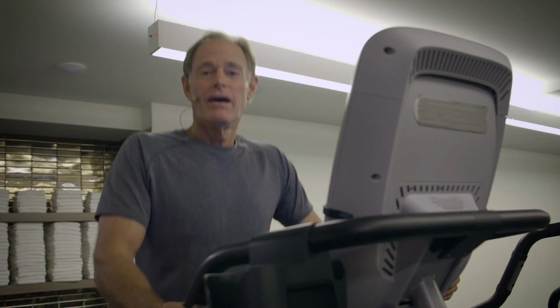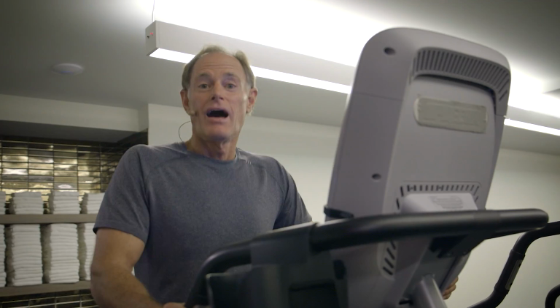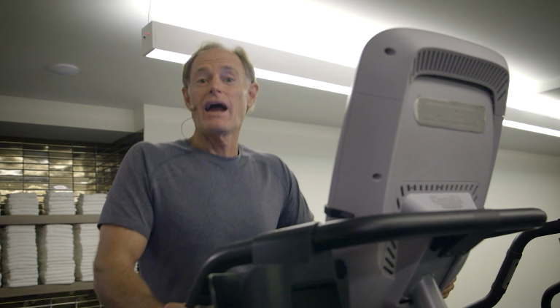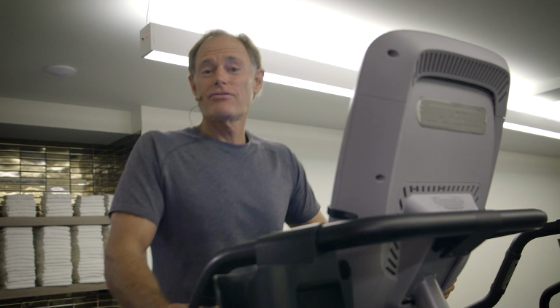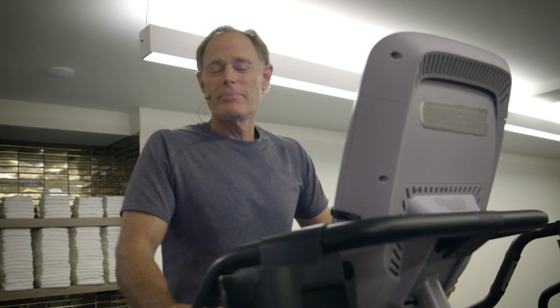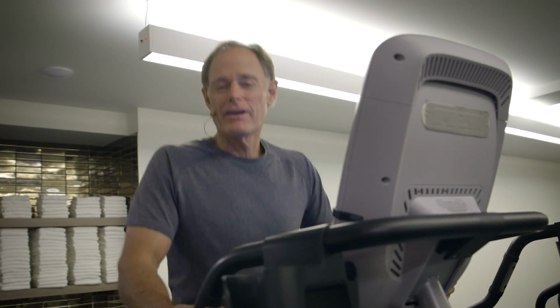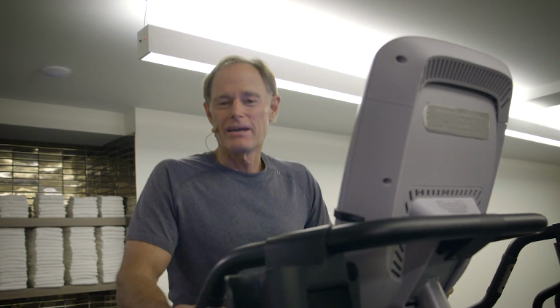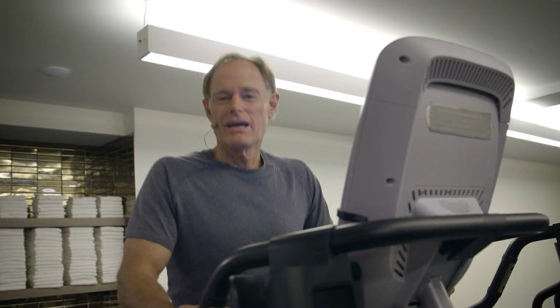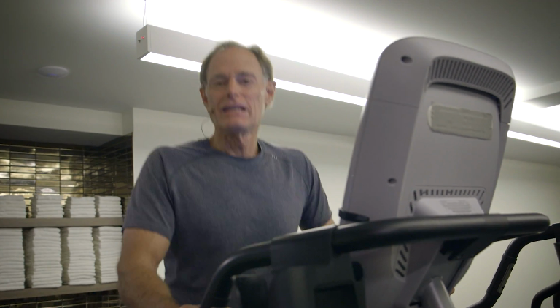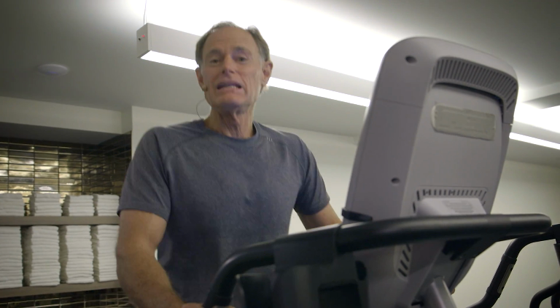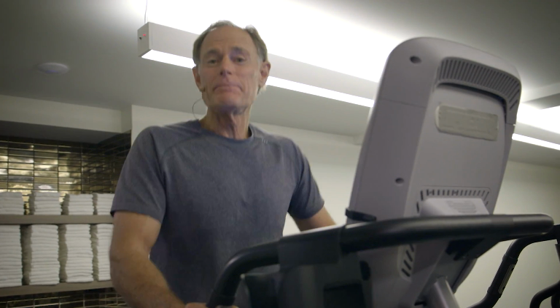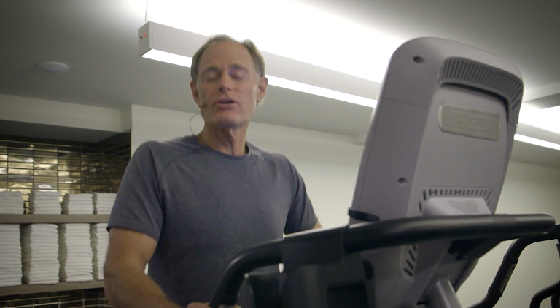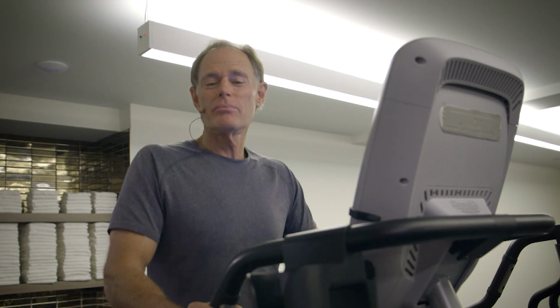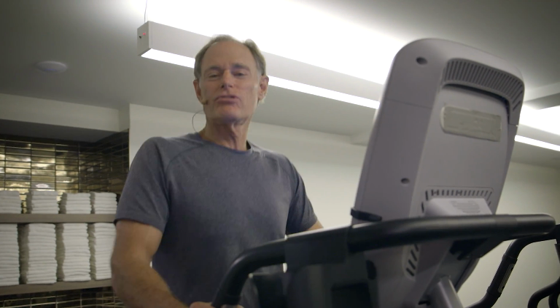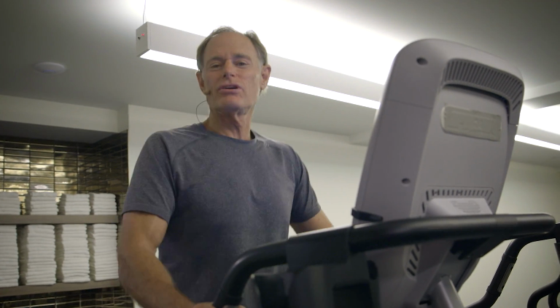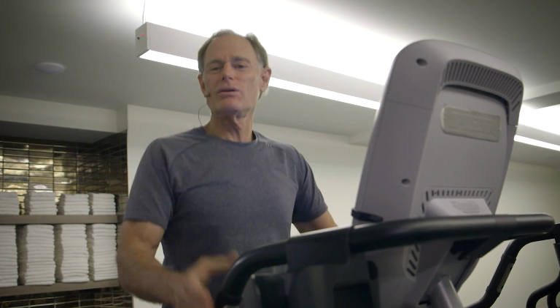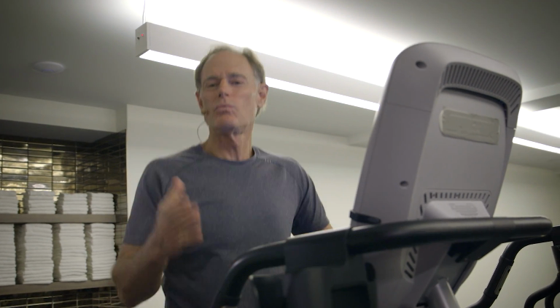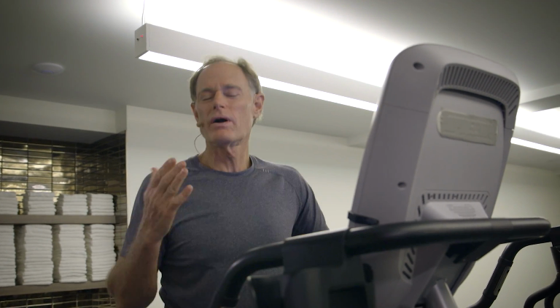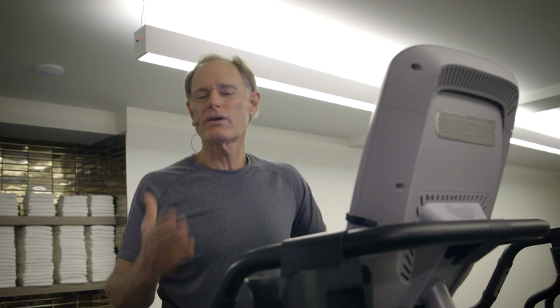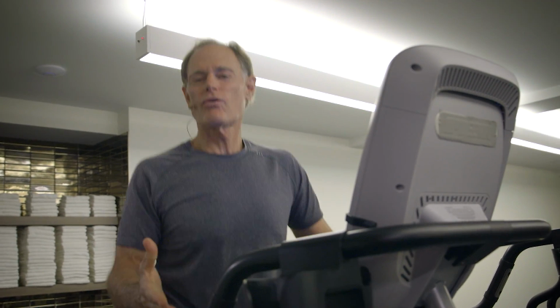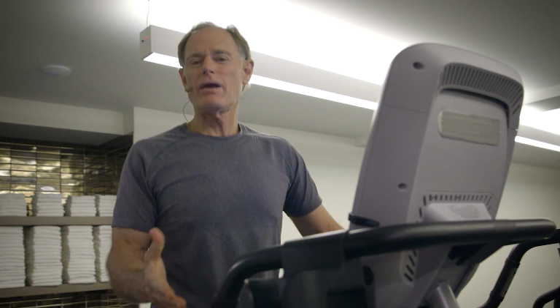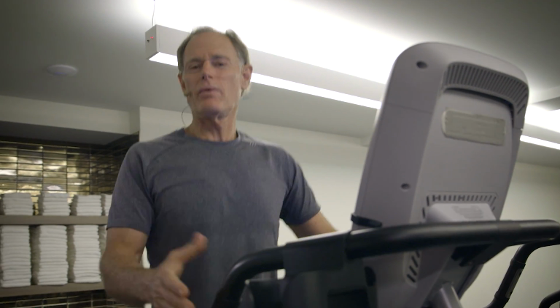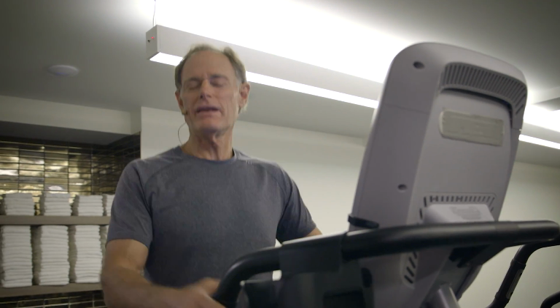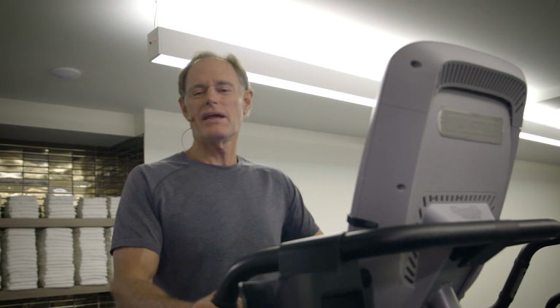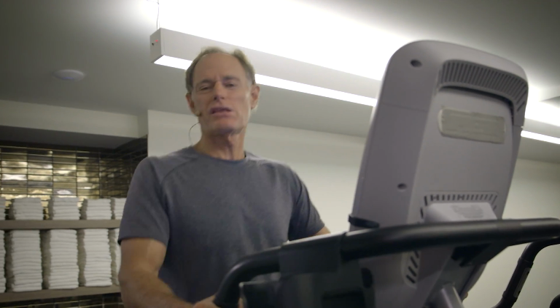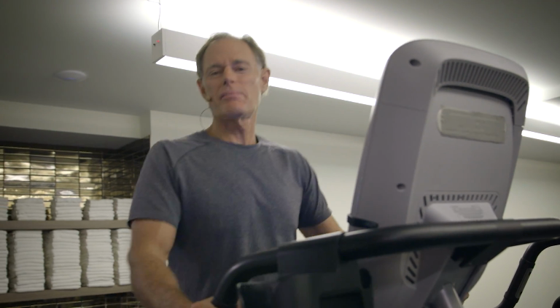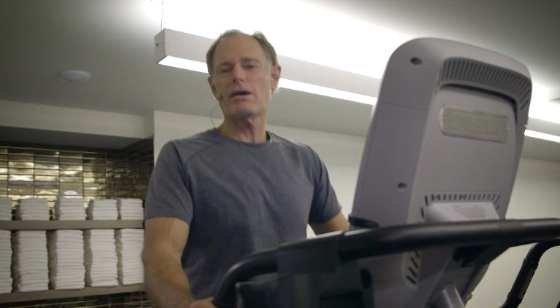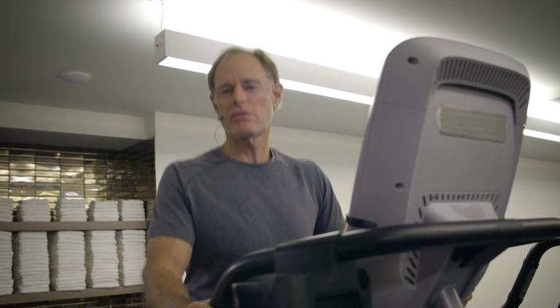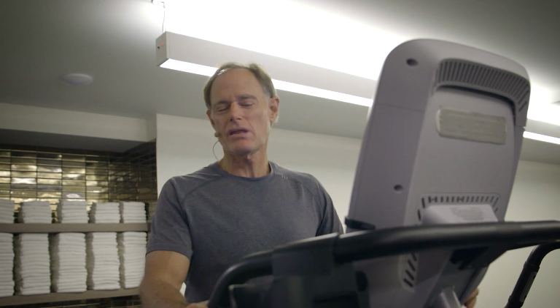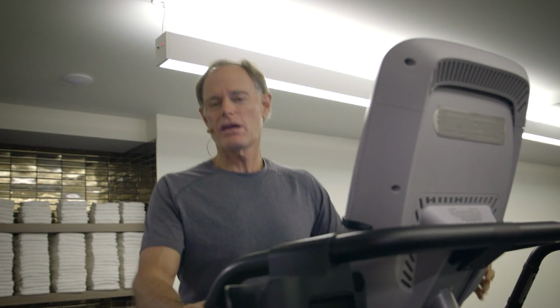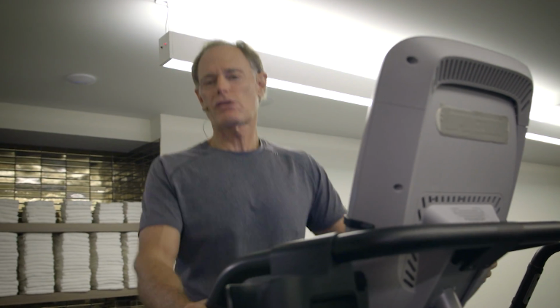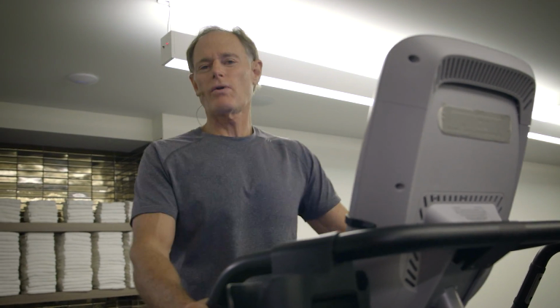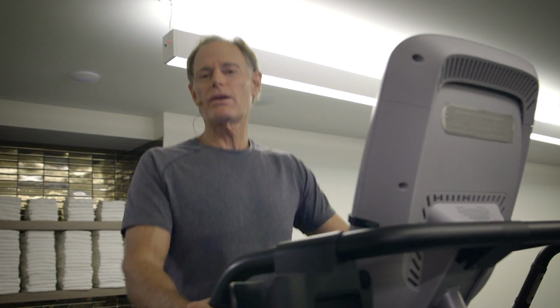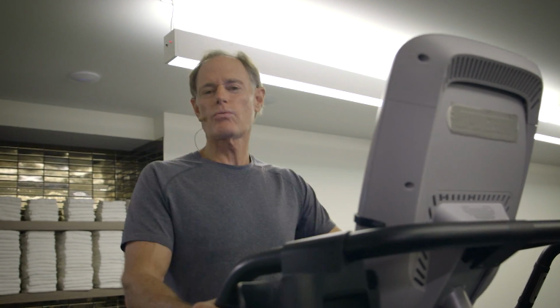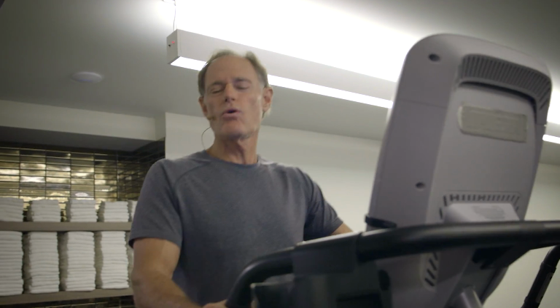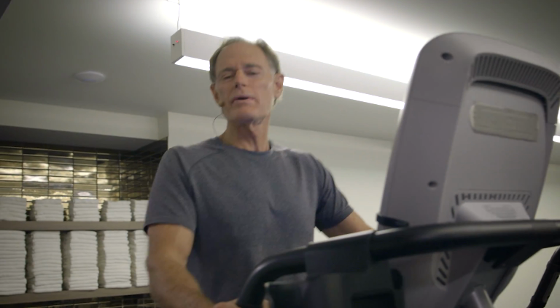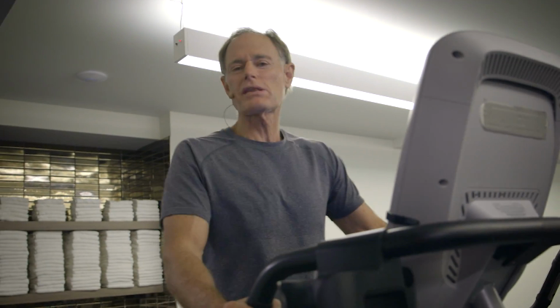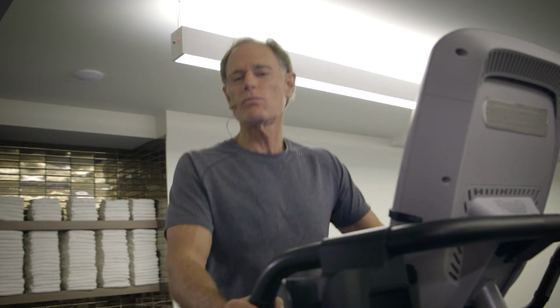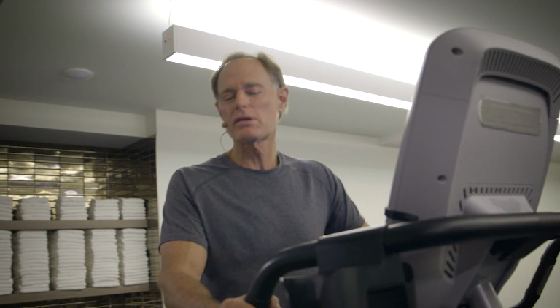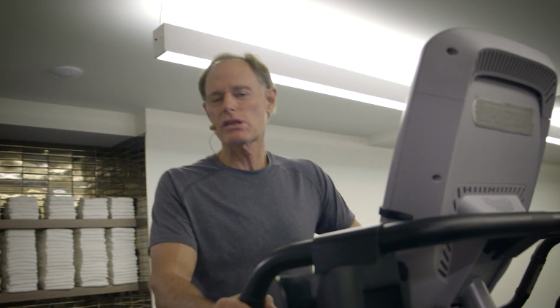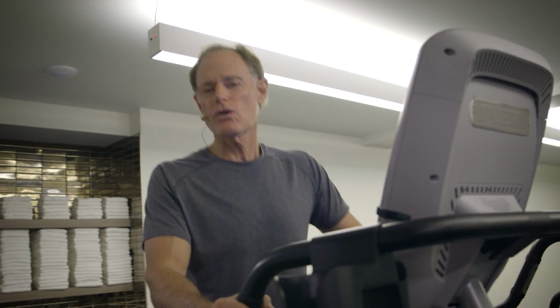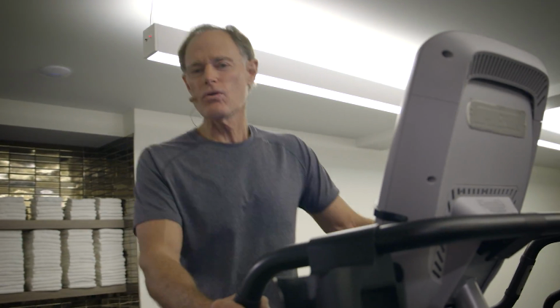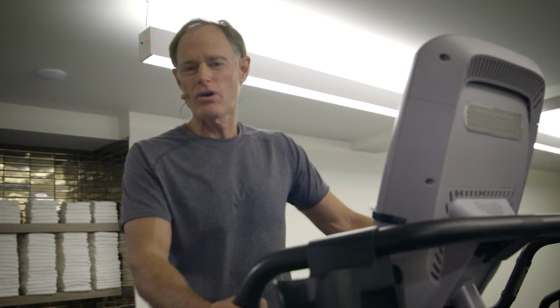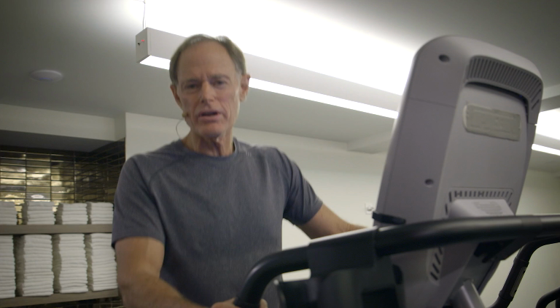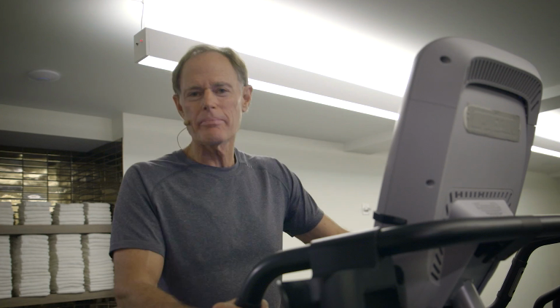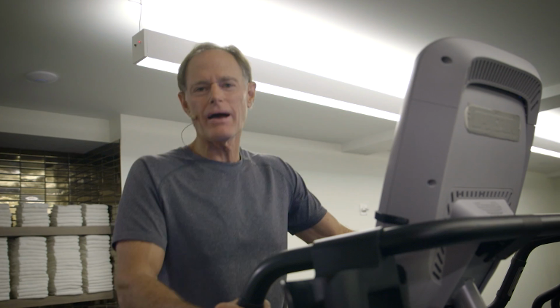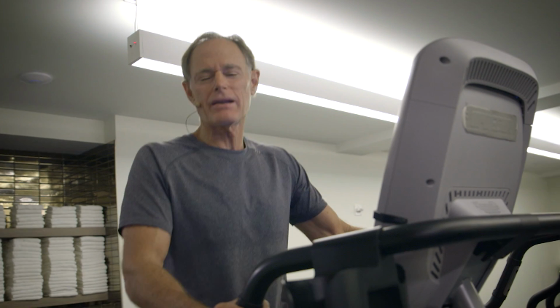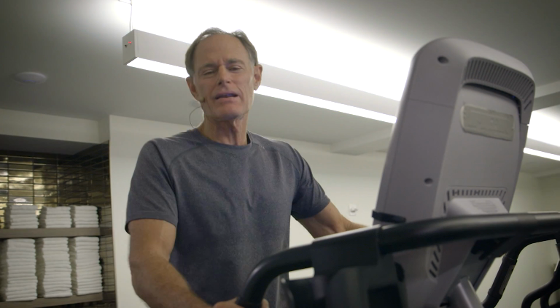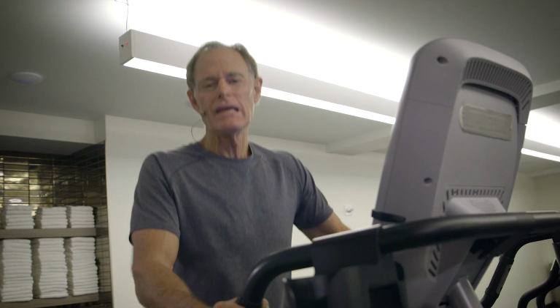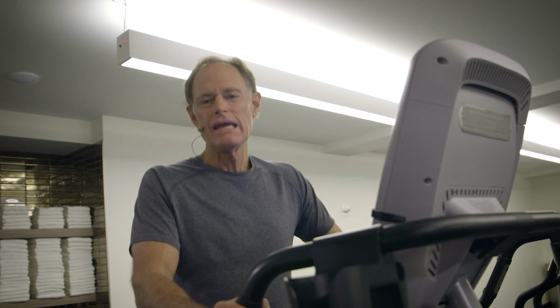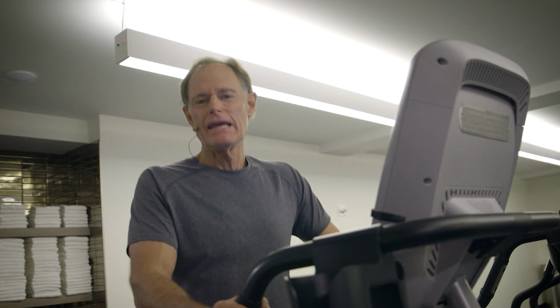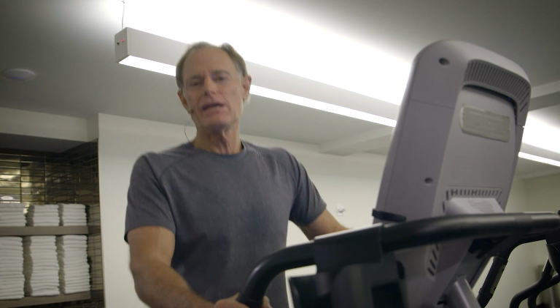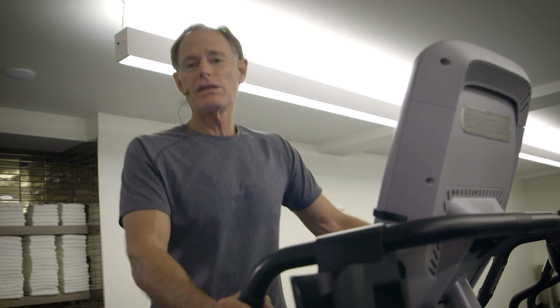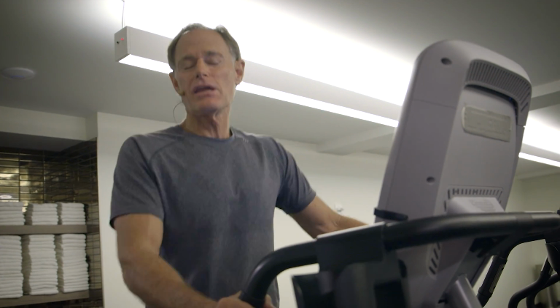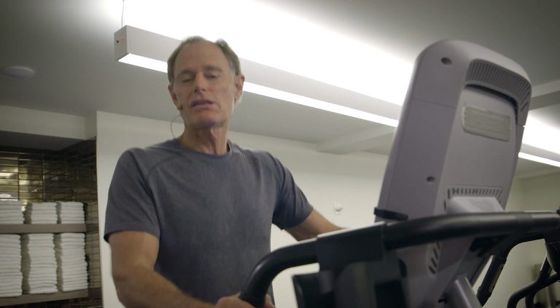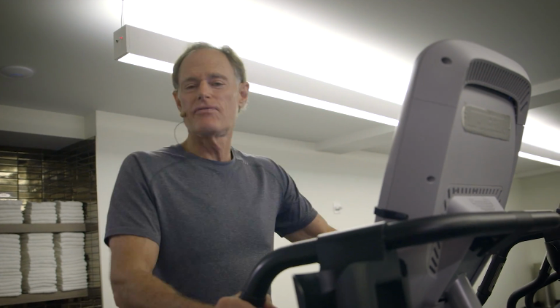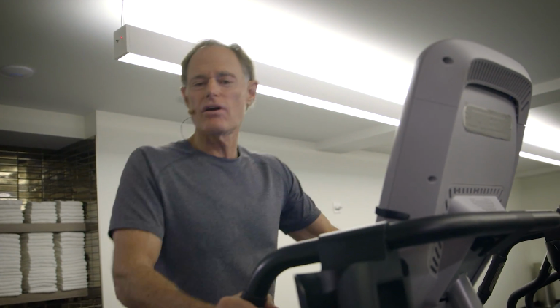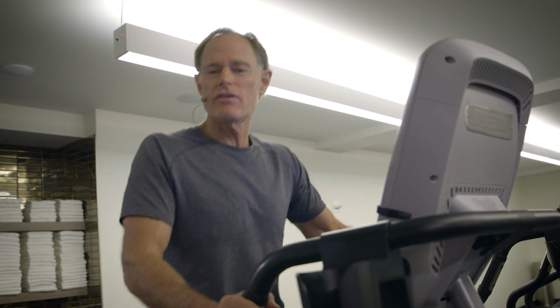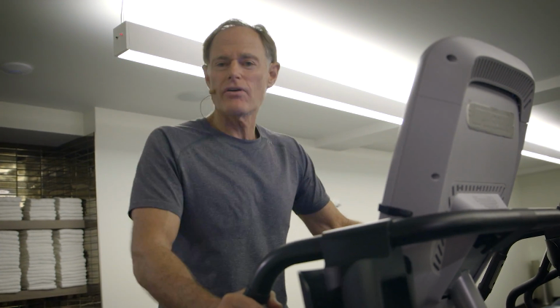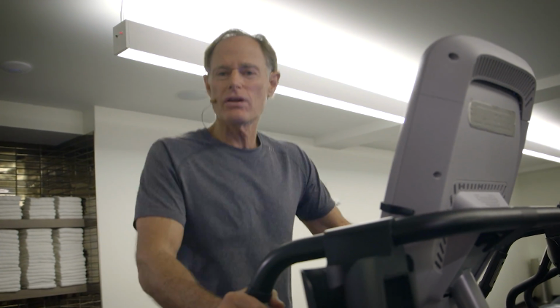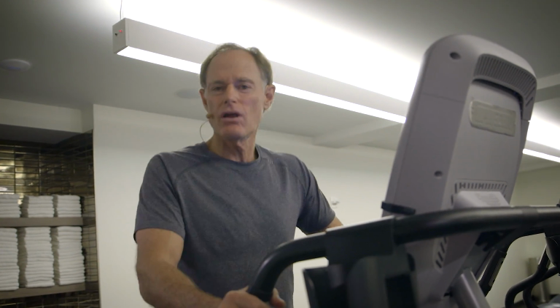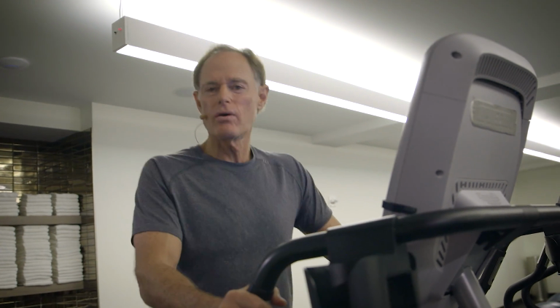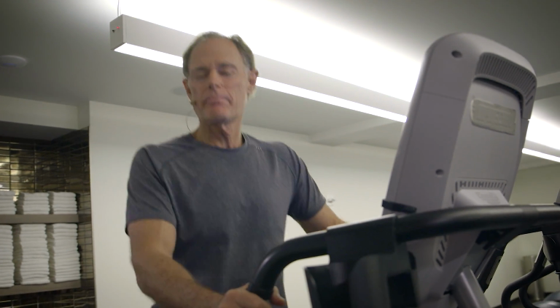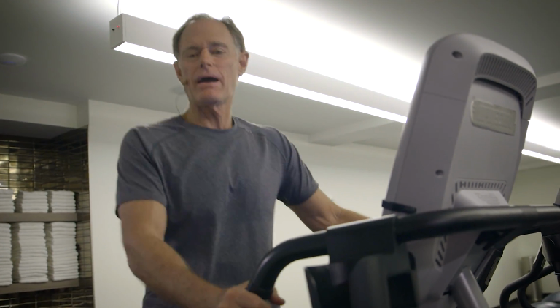Hi everybody. Elliptical machine — what a great way to get some exercise, great aerobics. And what's so good about it is it's very, very low impact.